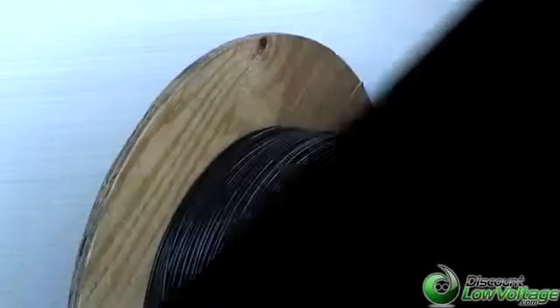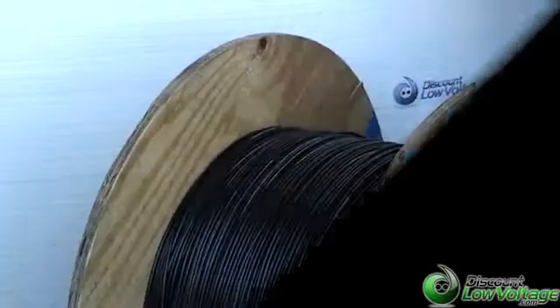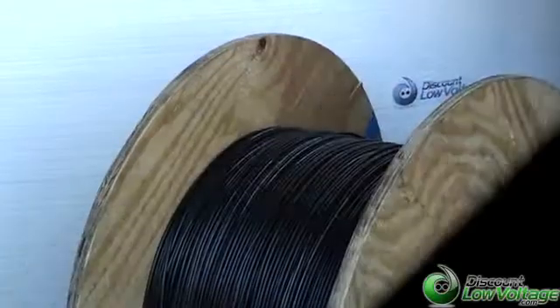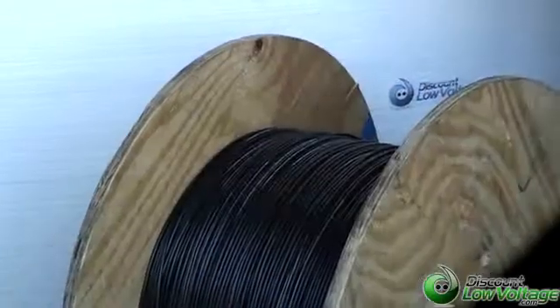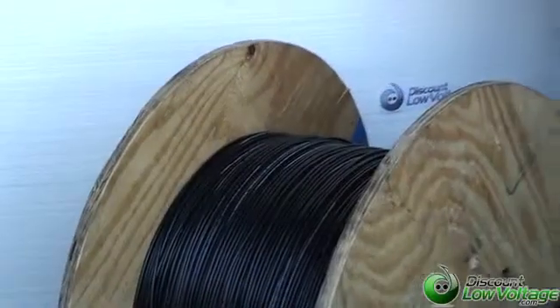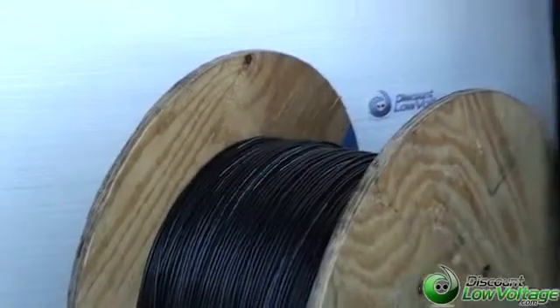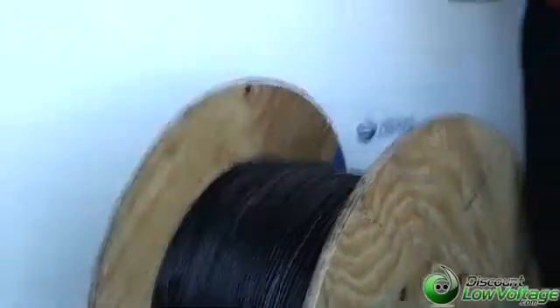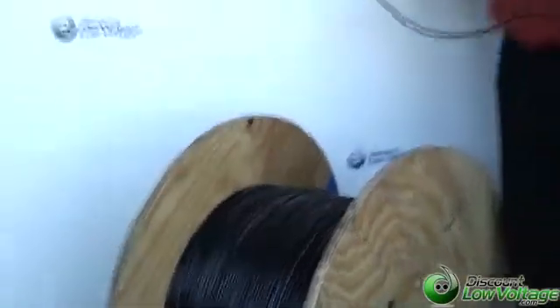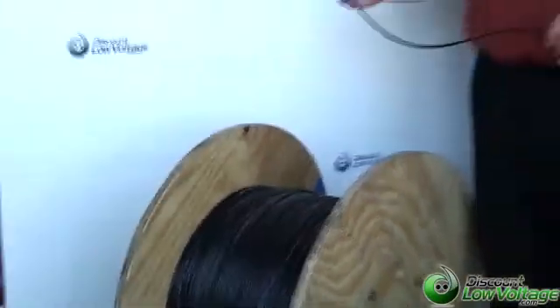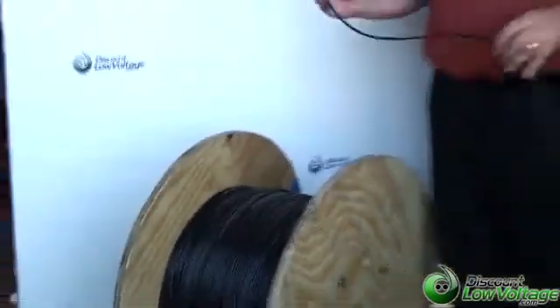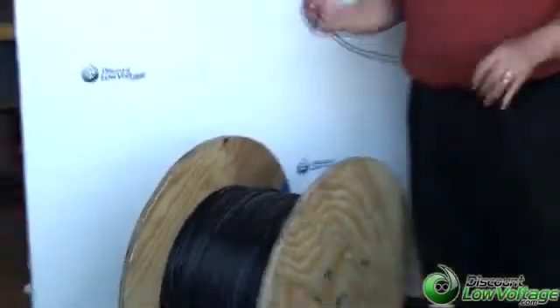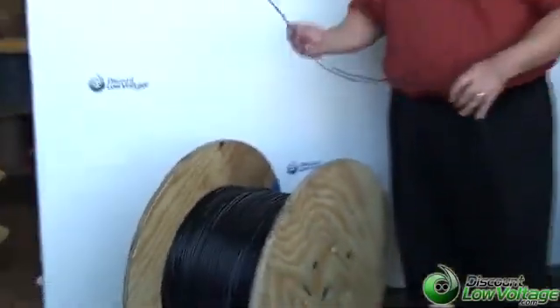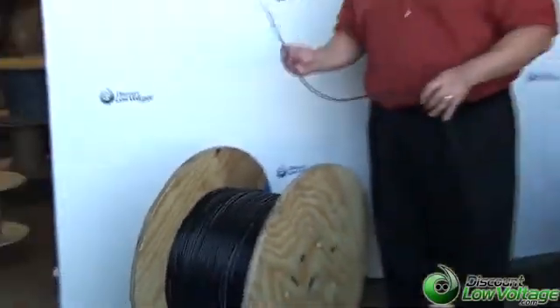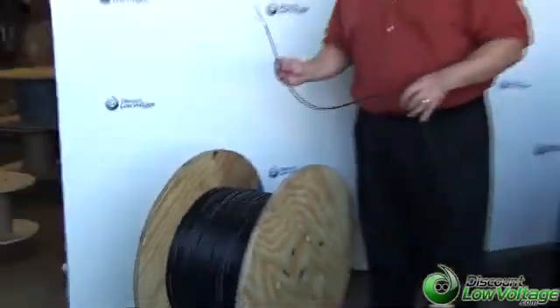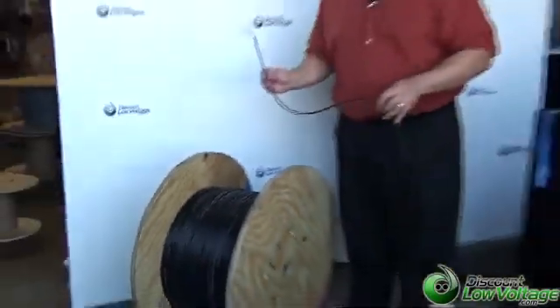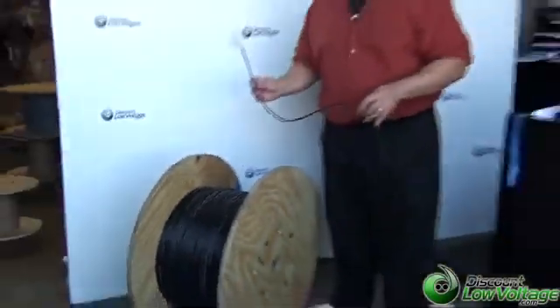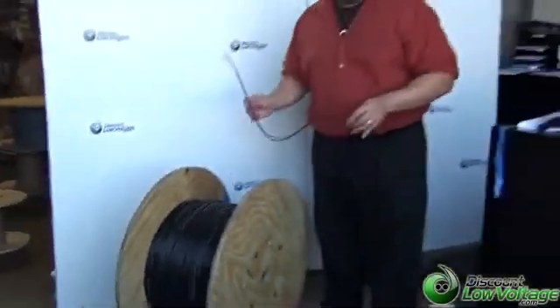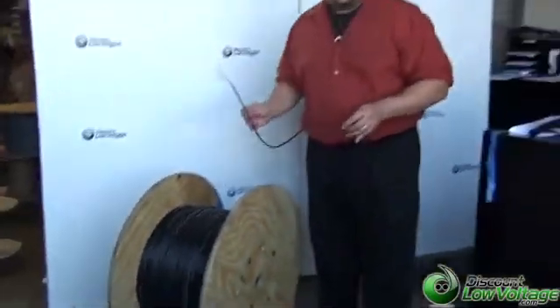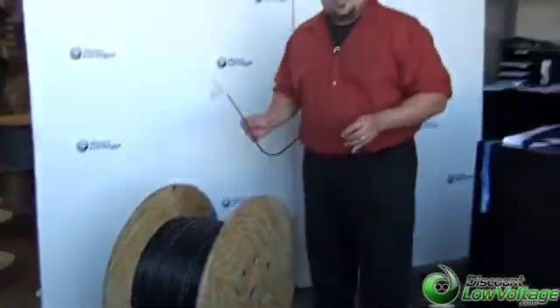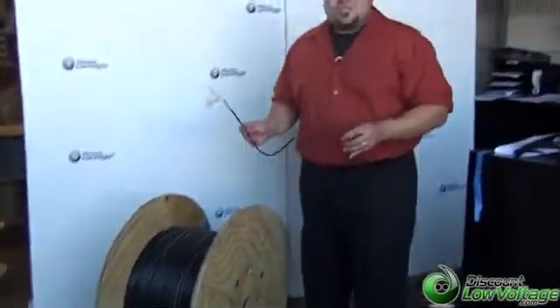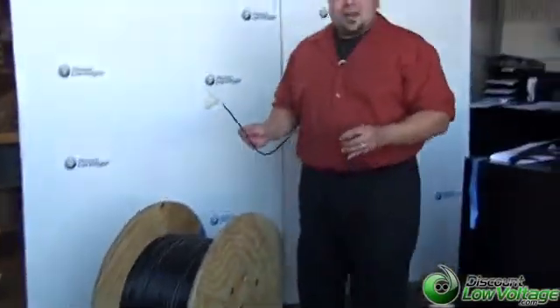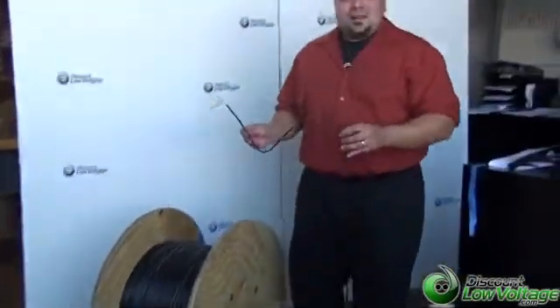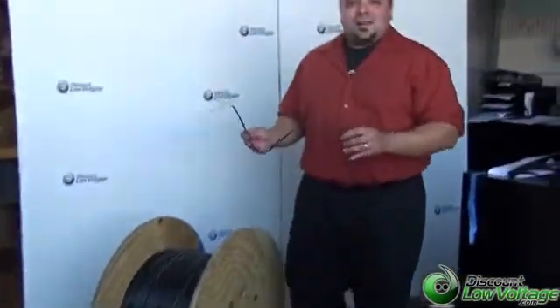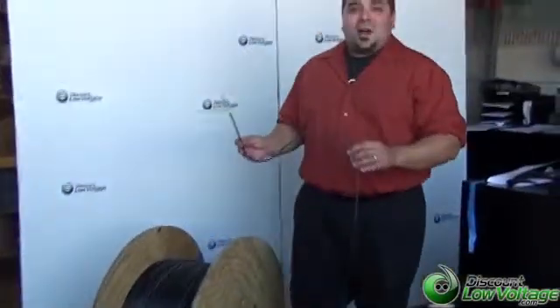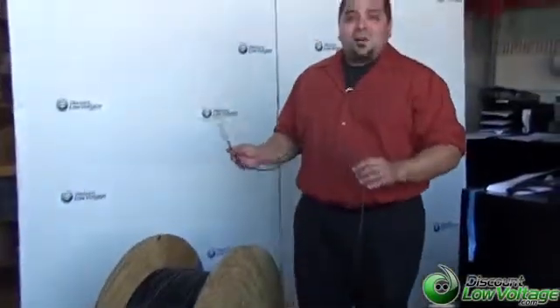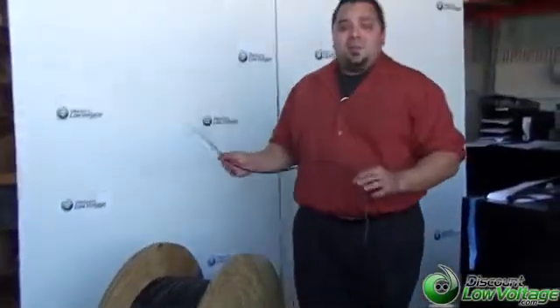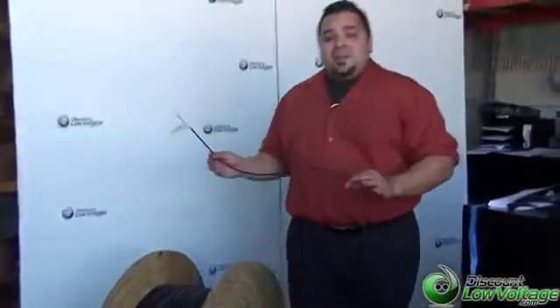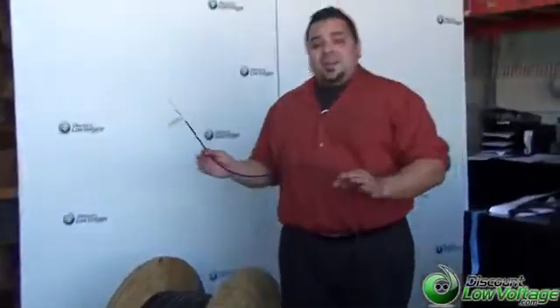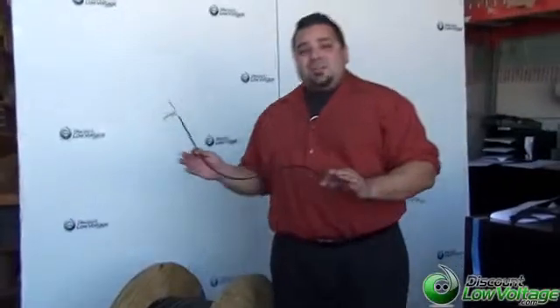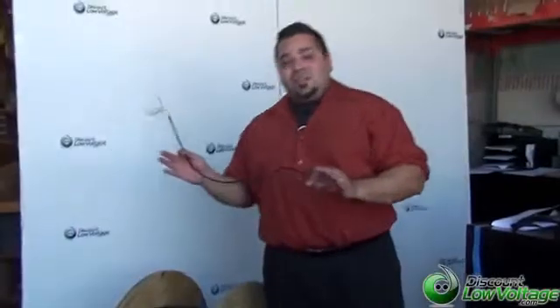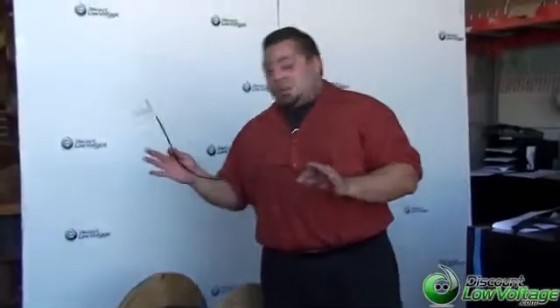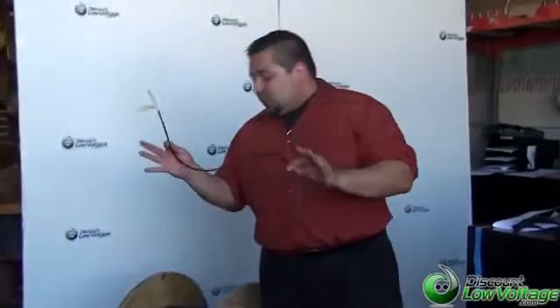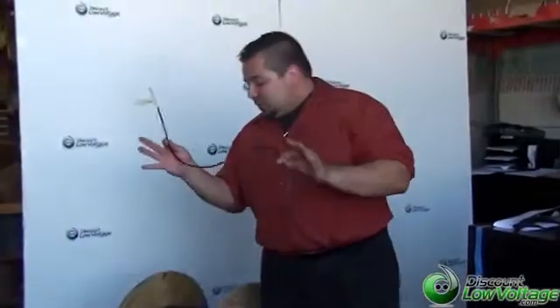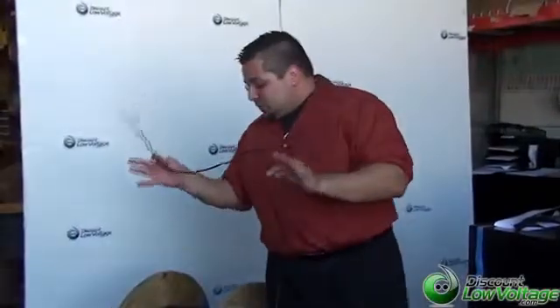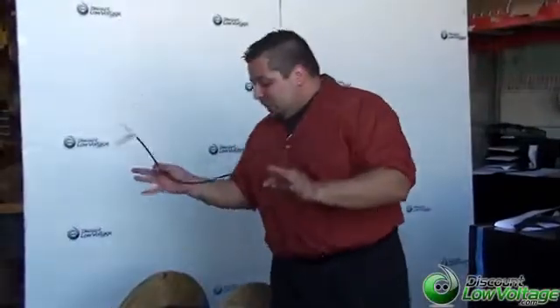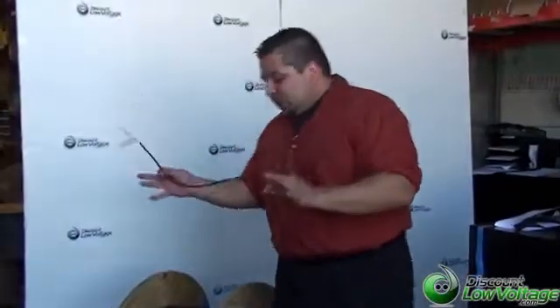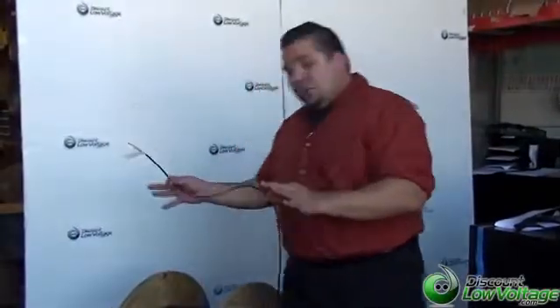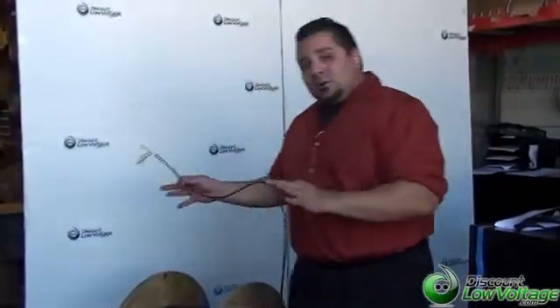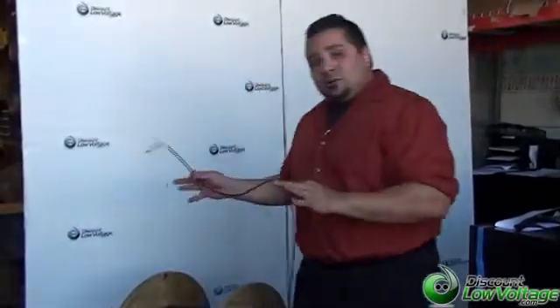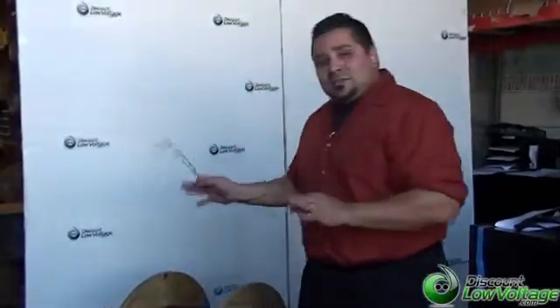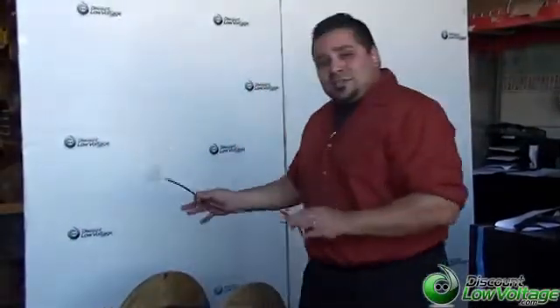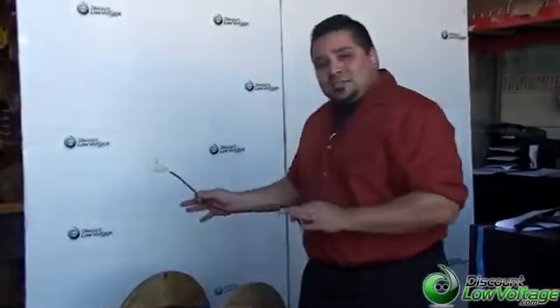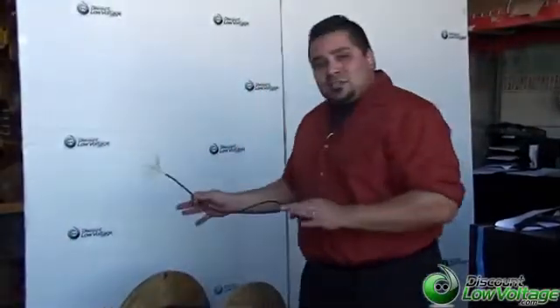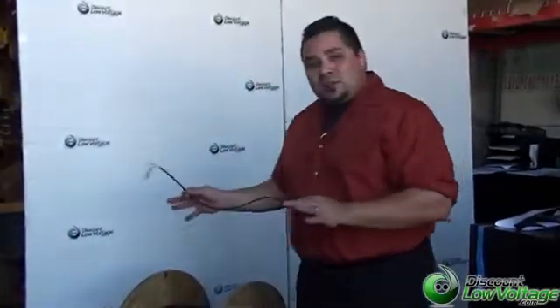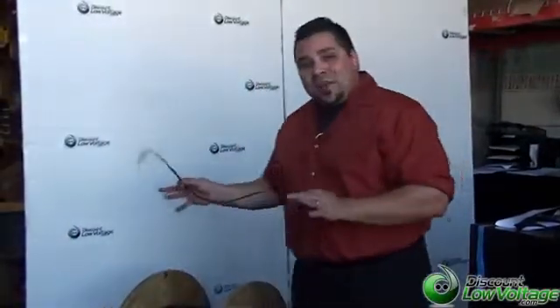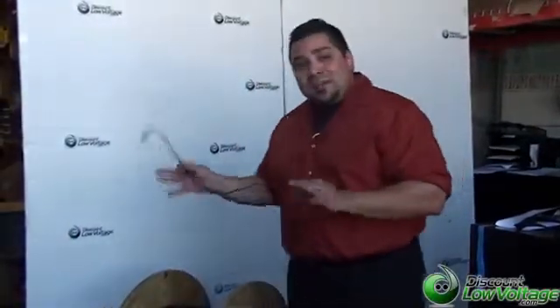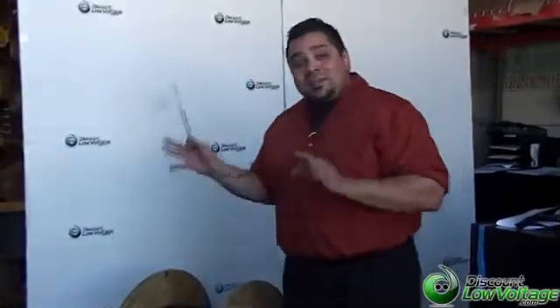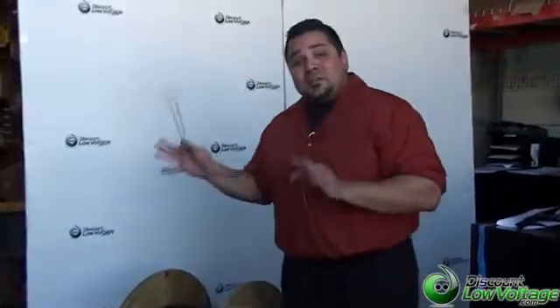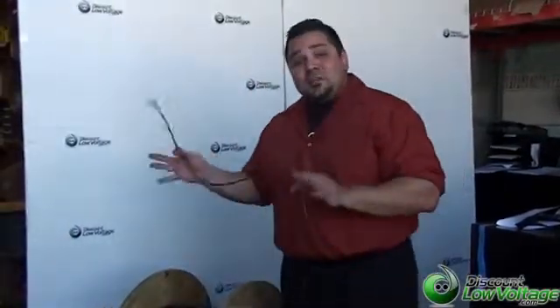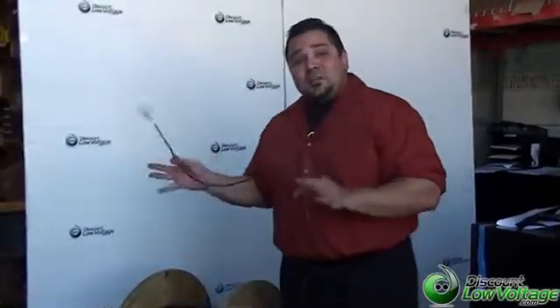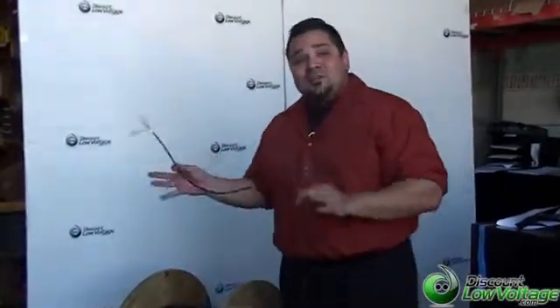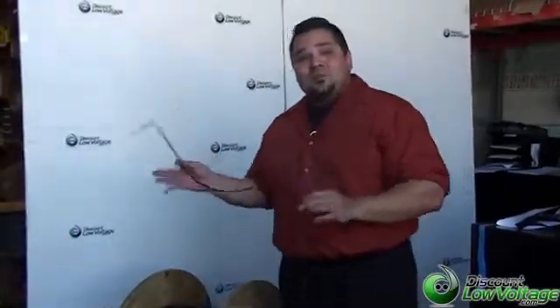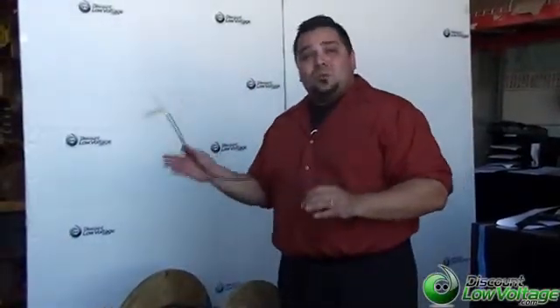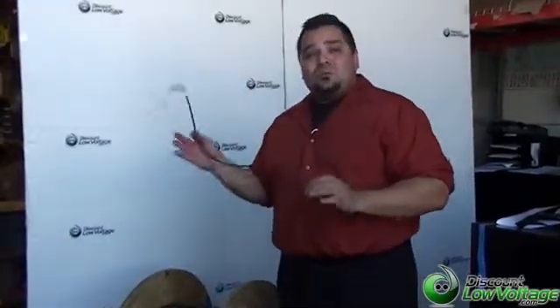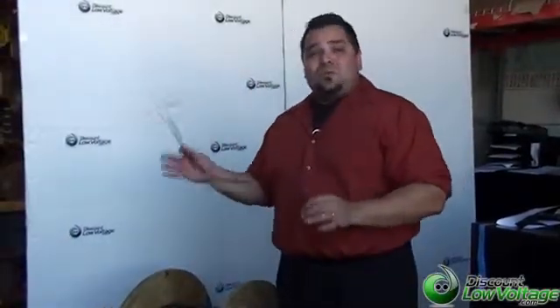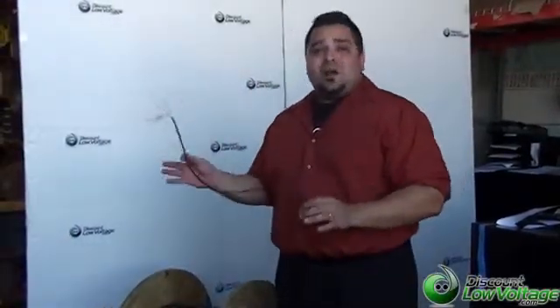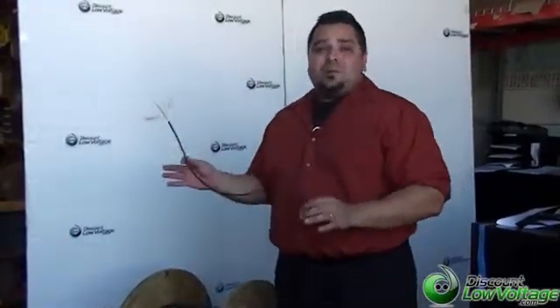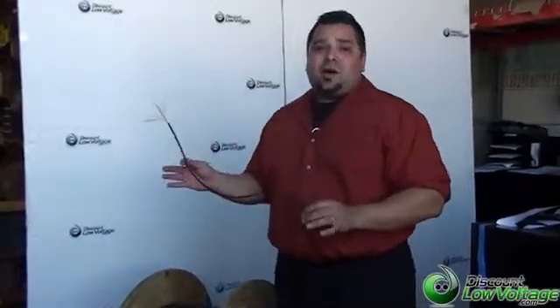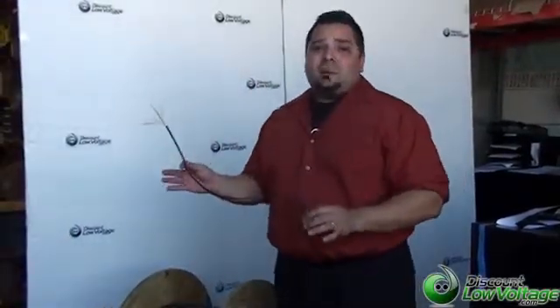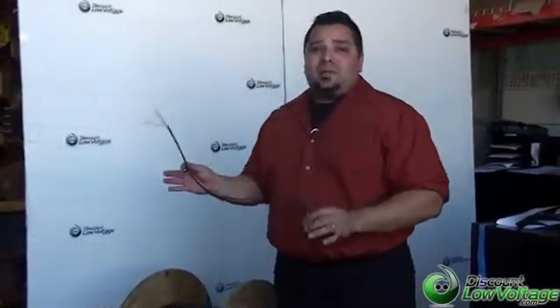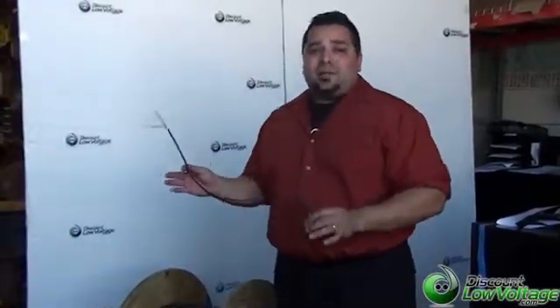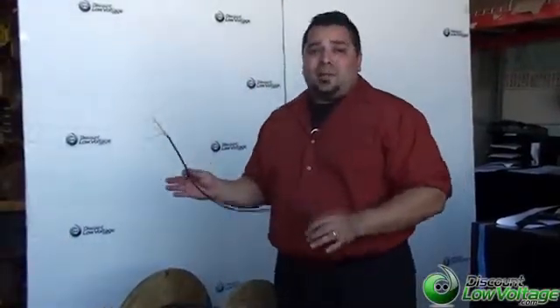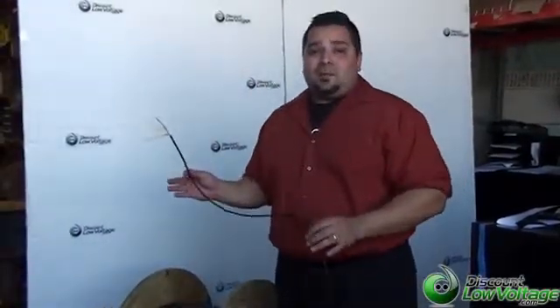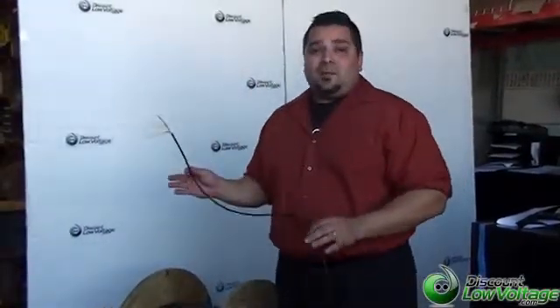Hello, I'm Mercy with DiscountLowVoltage.com, and today we're going to talk about our six-strand indoor-outdoor fiber optic cable.